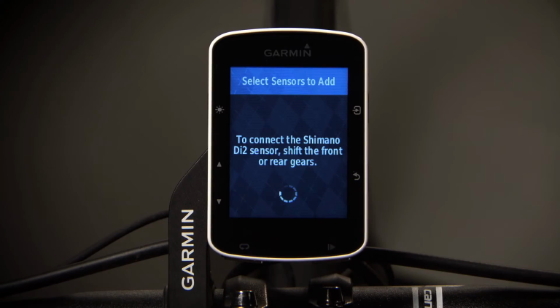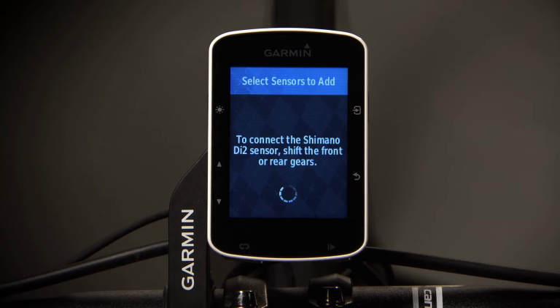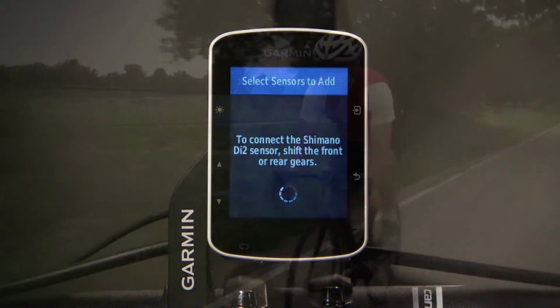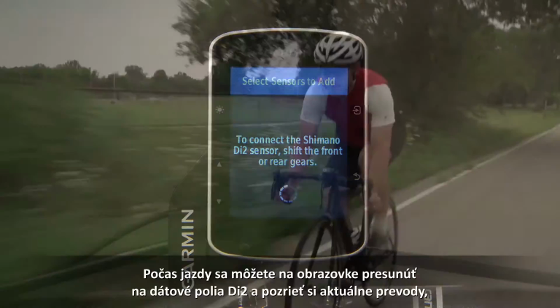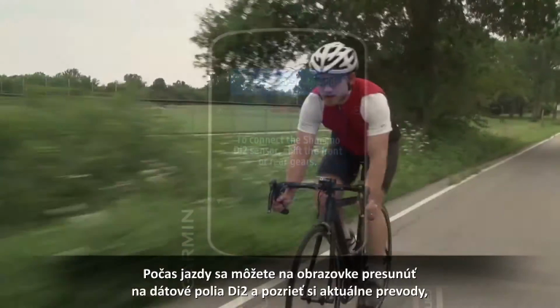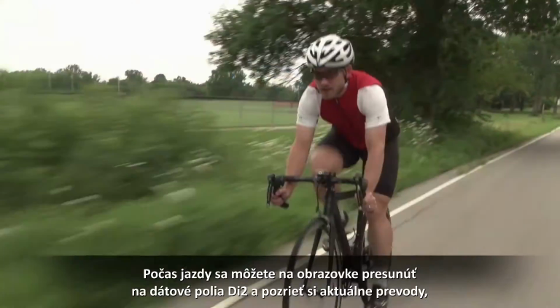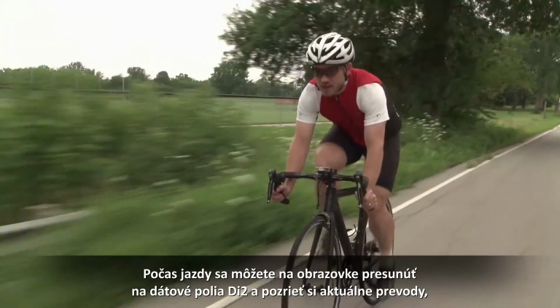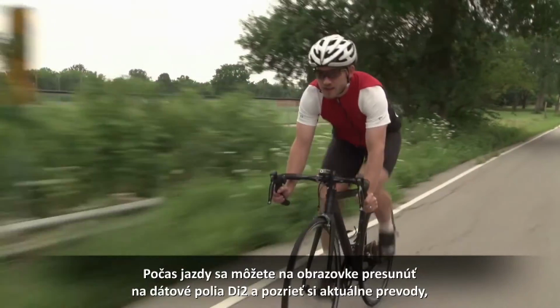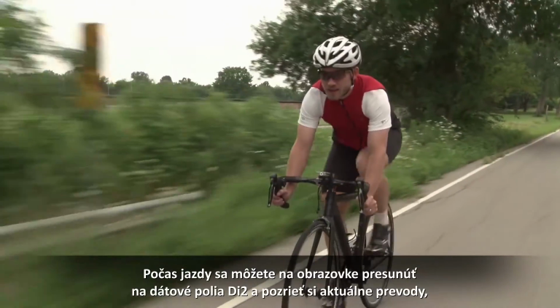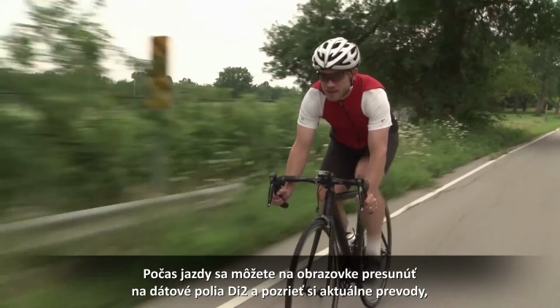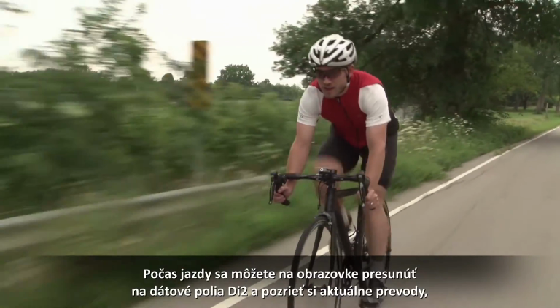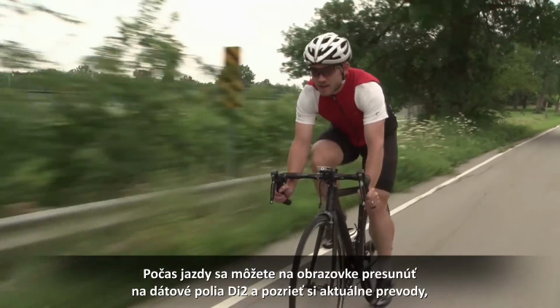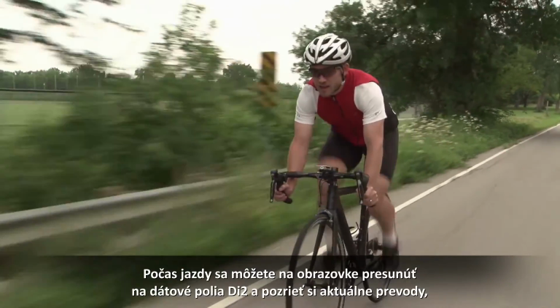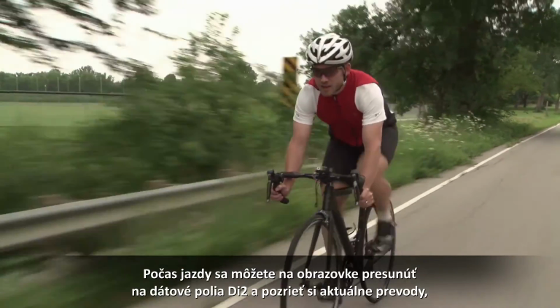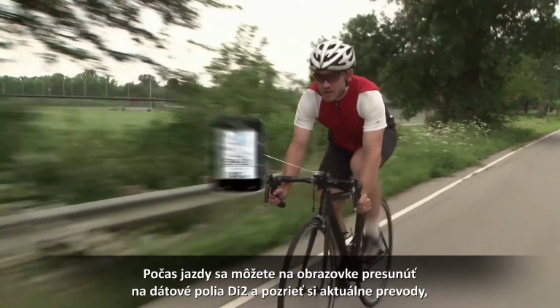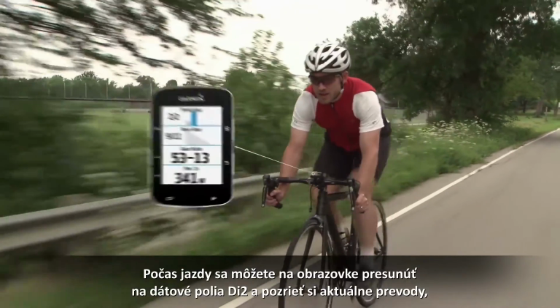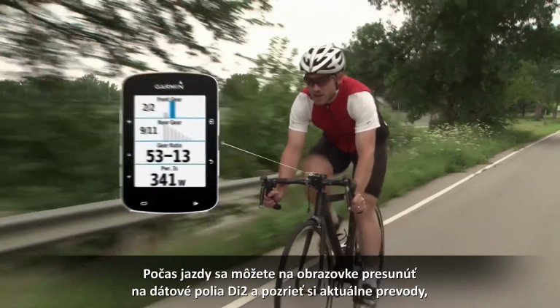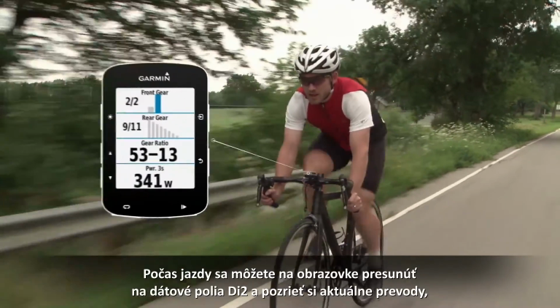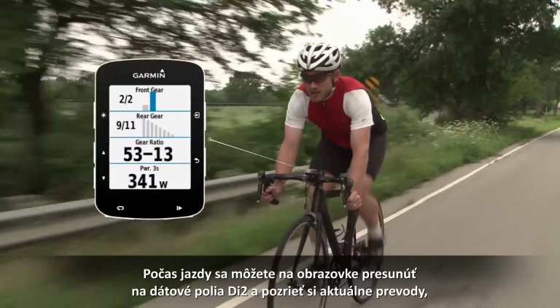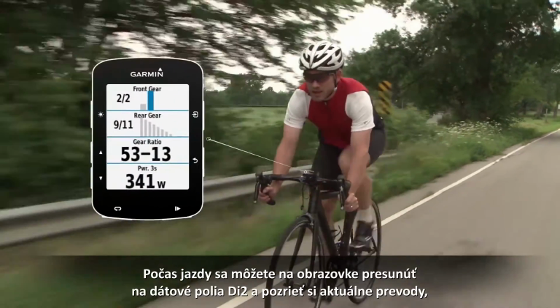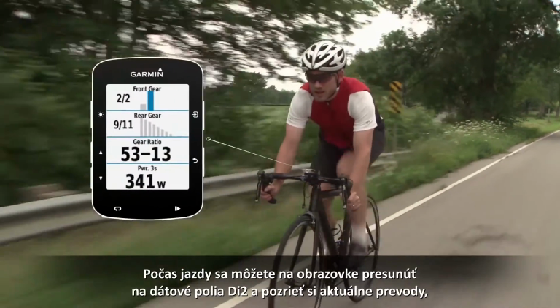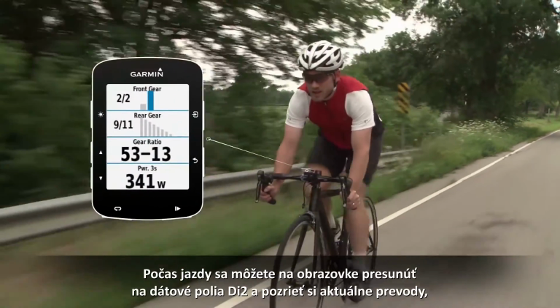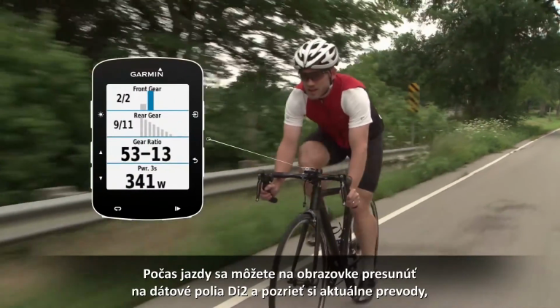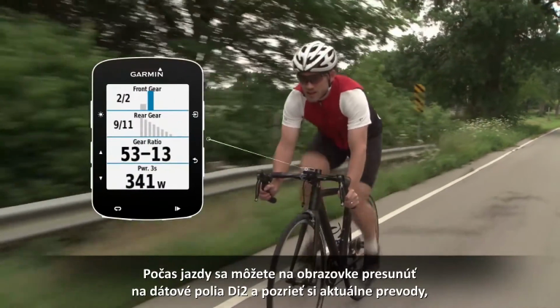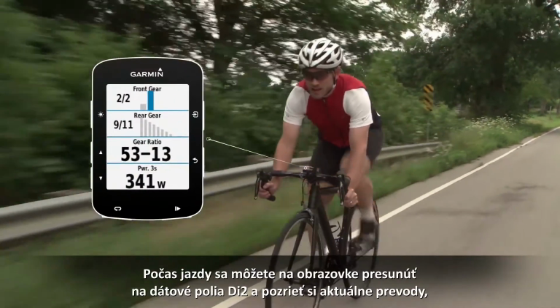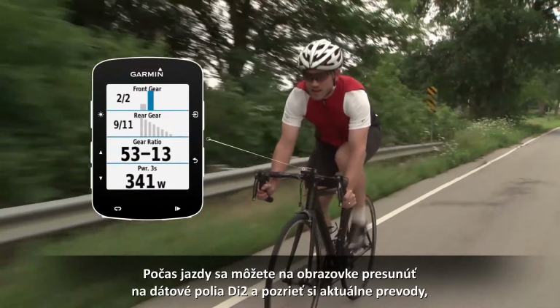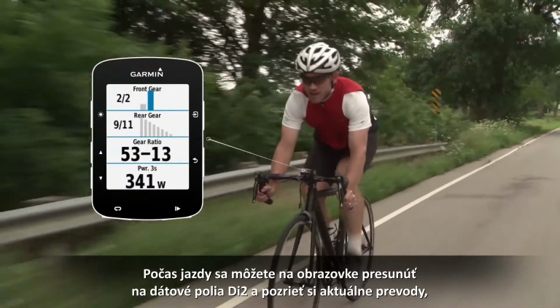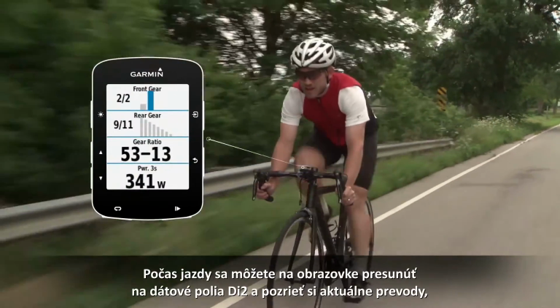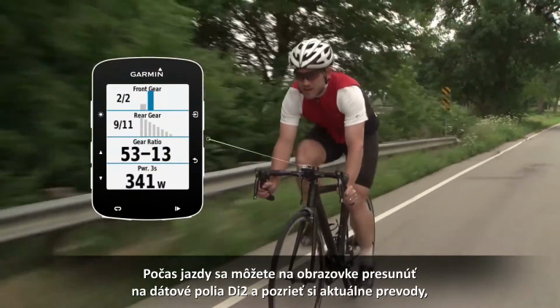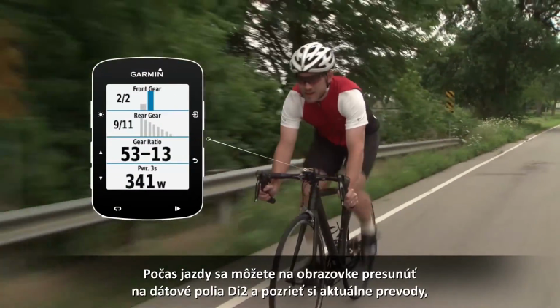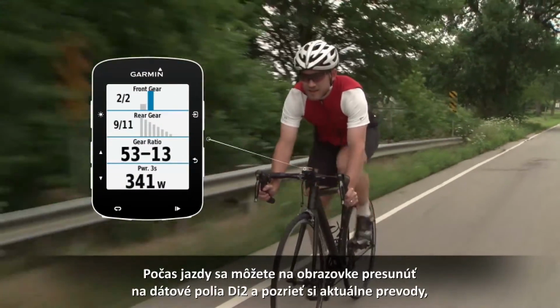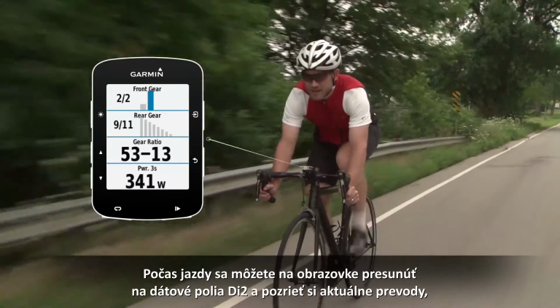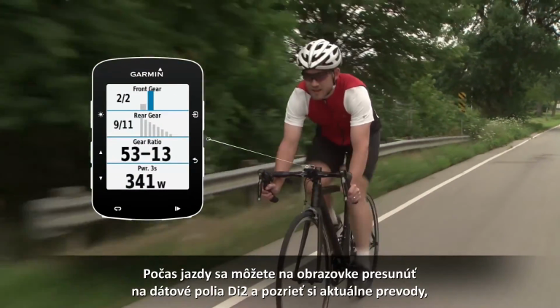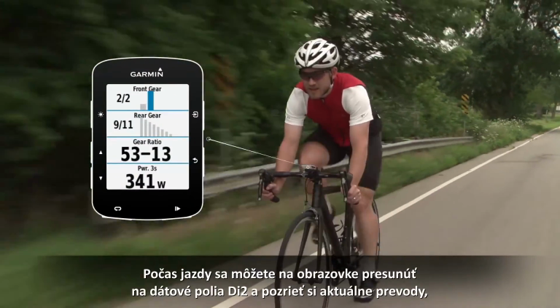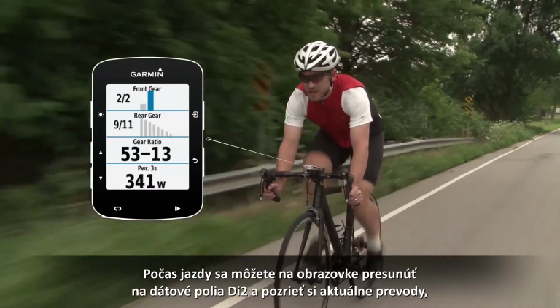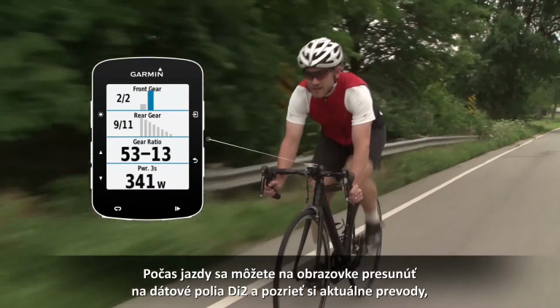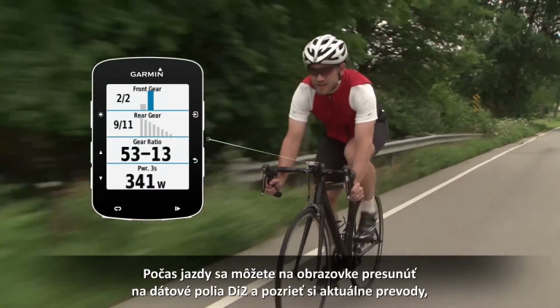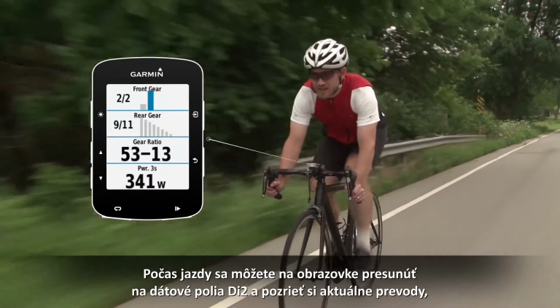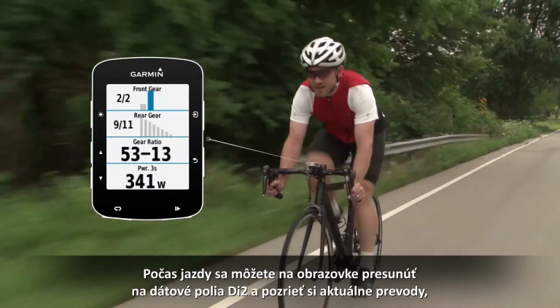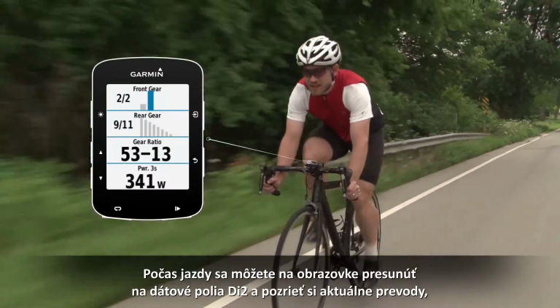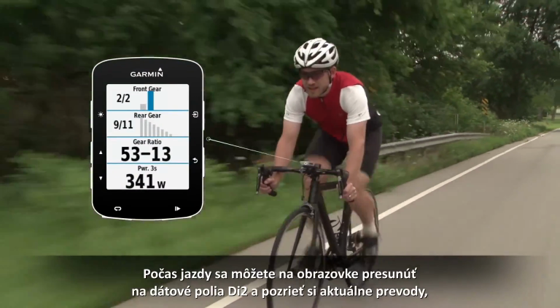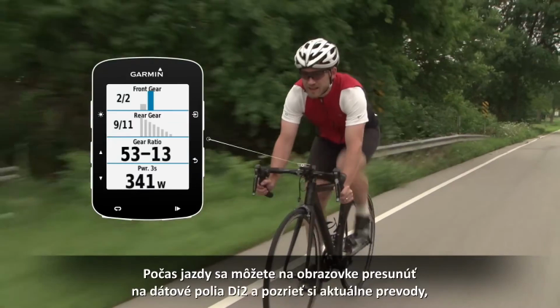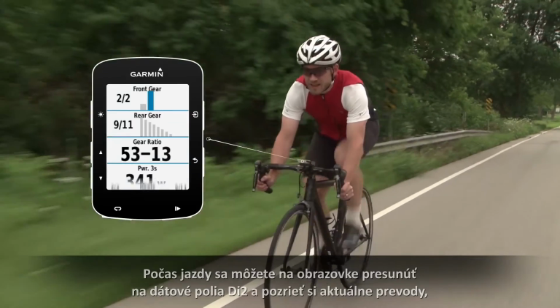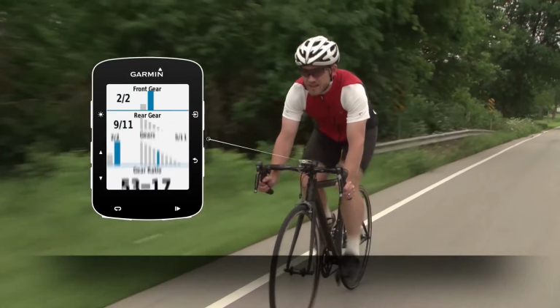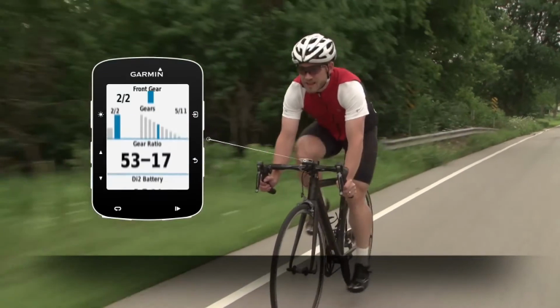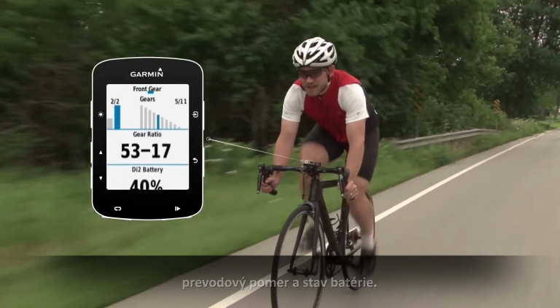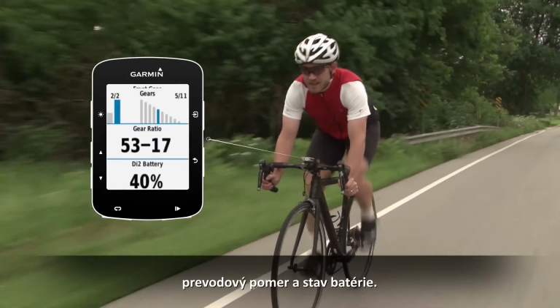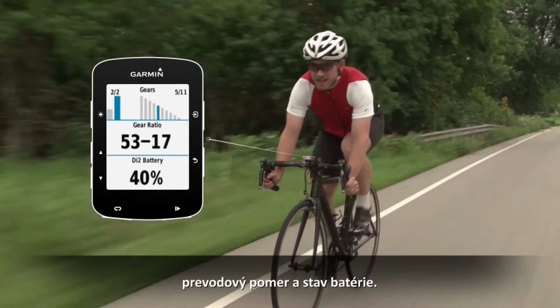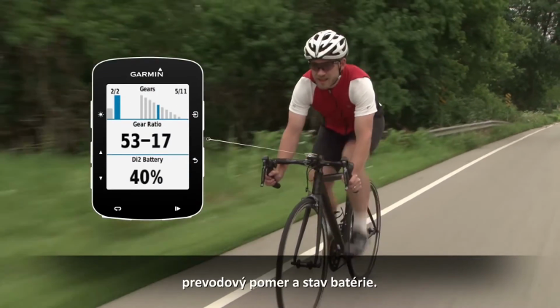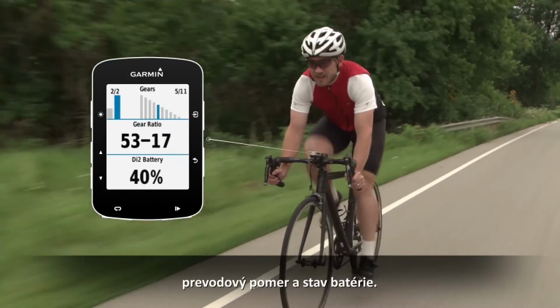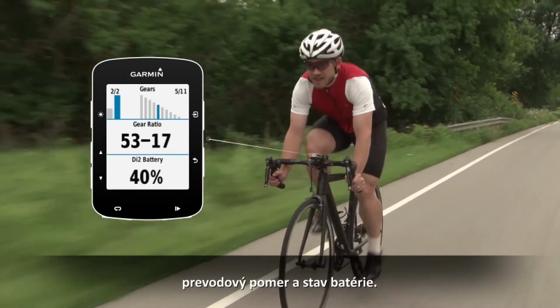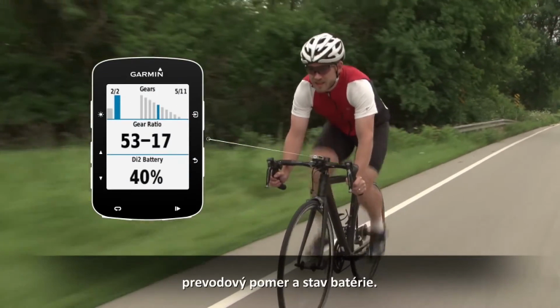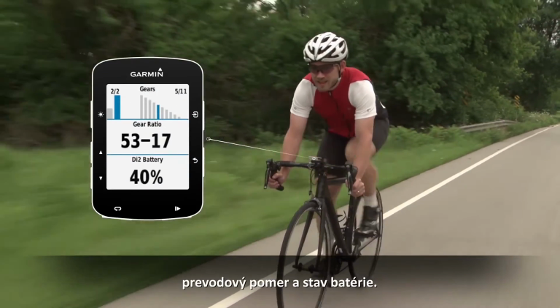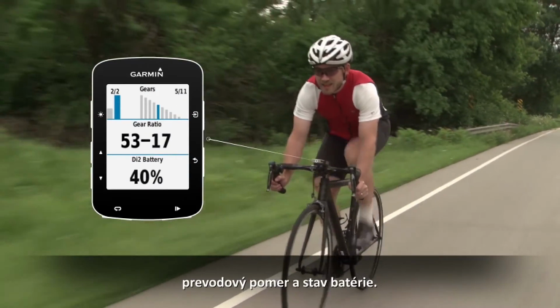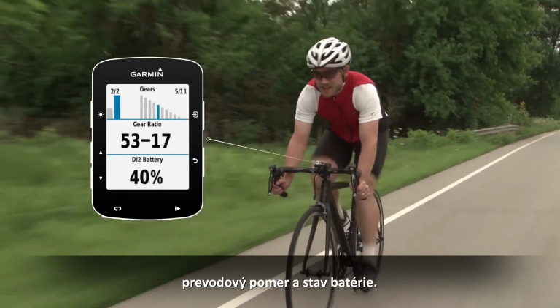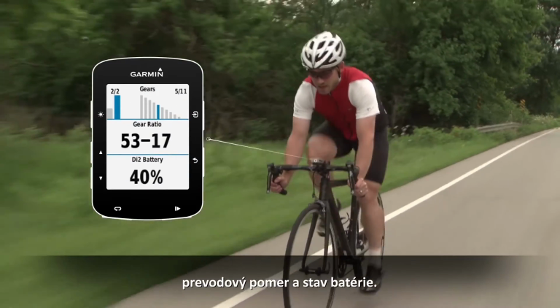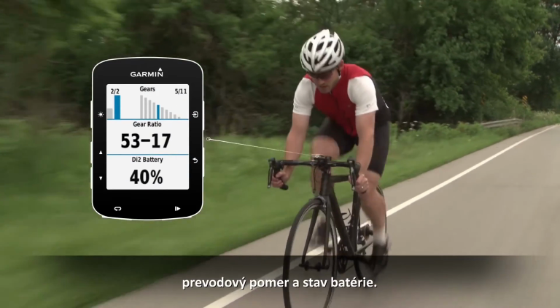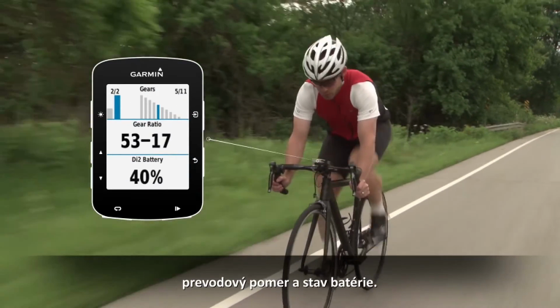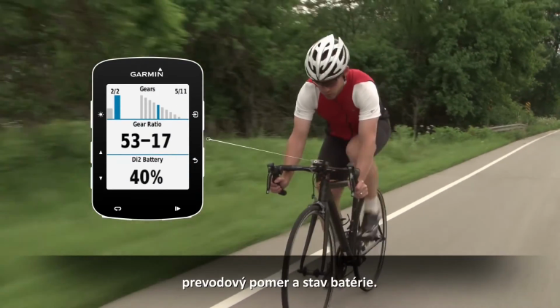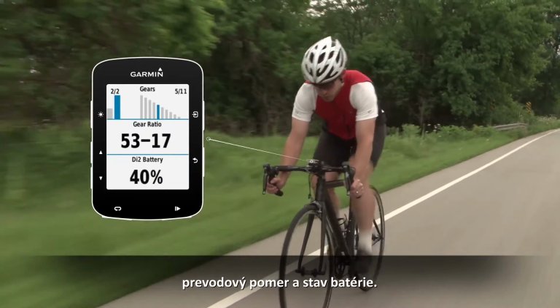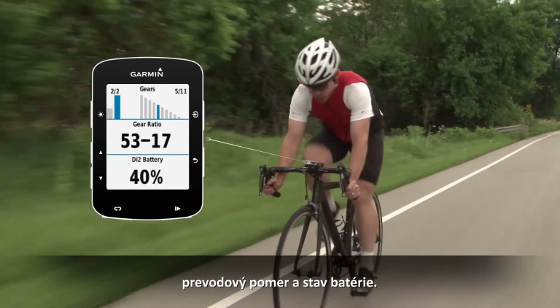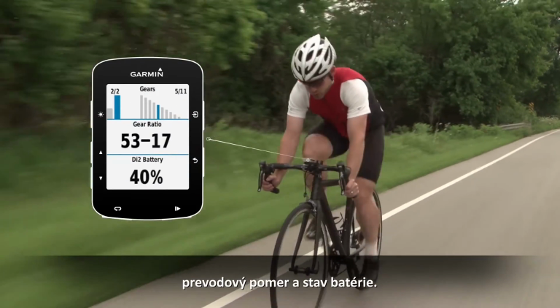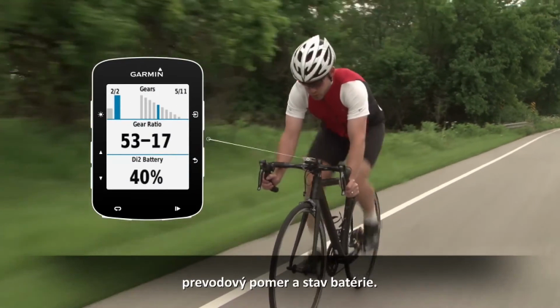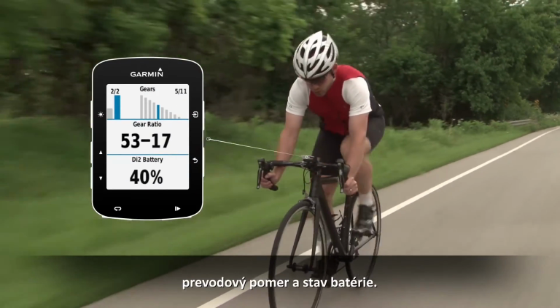As you ride, you can scroll to the Di2 data fields to see your current gears, gear ratio, and battery status.